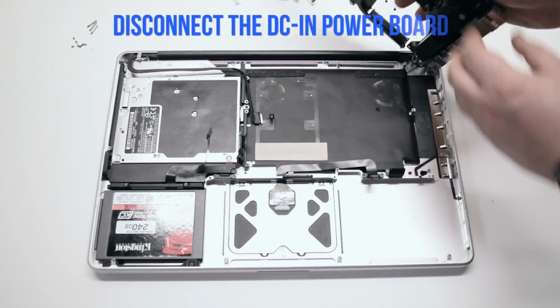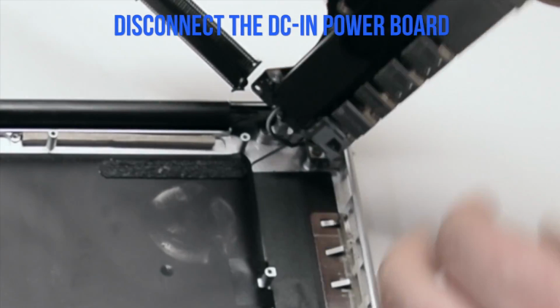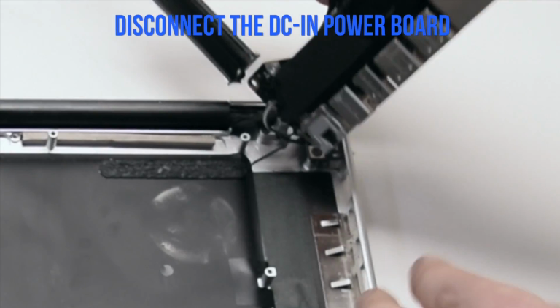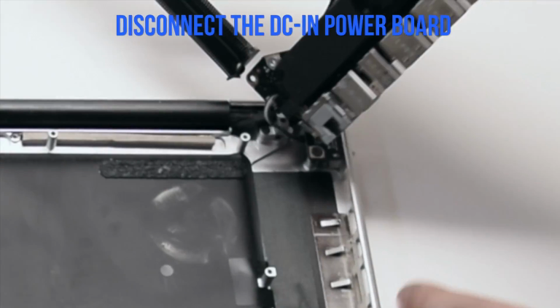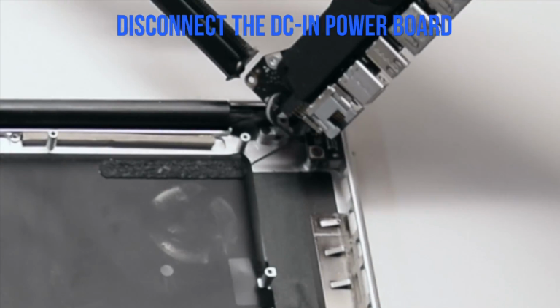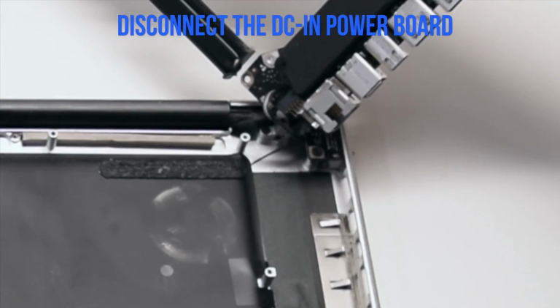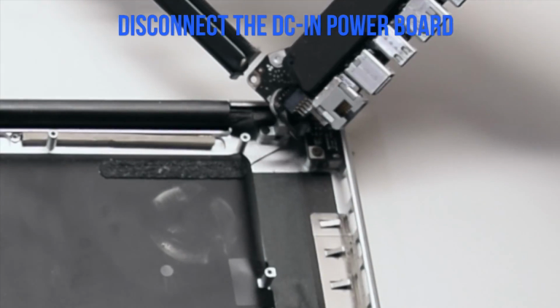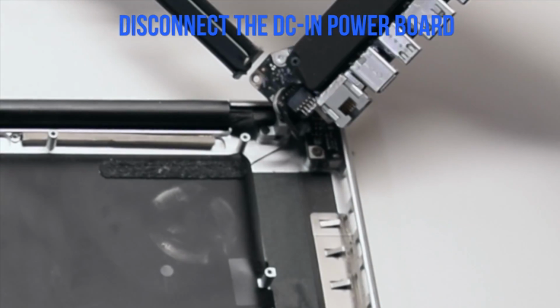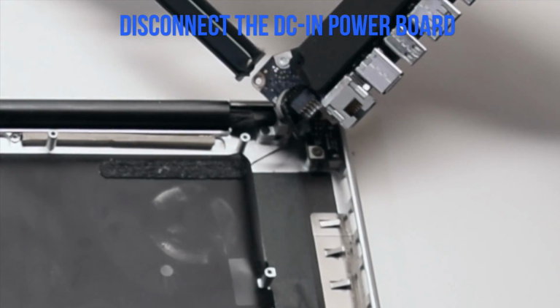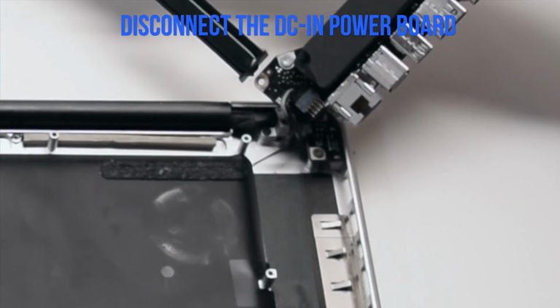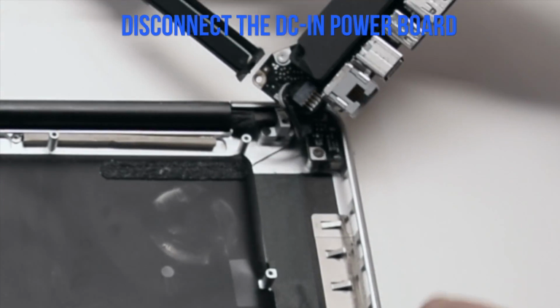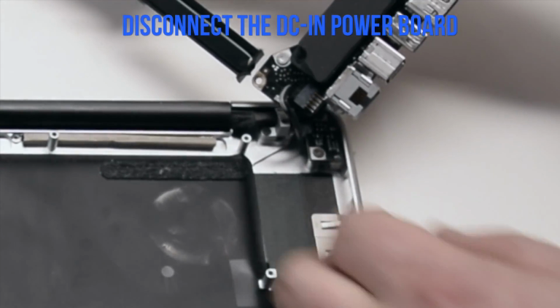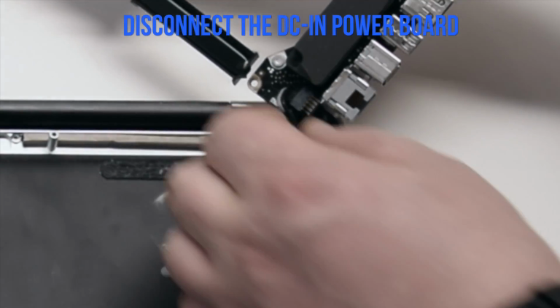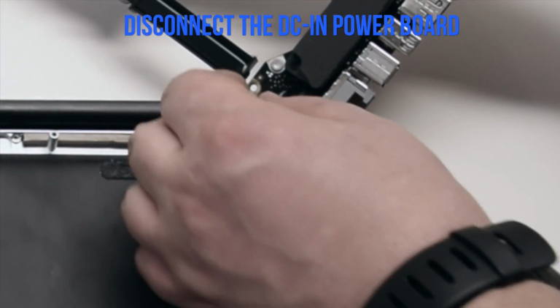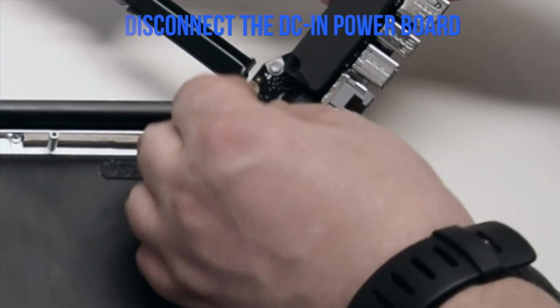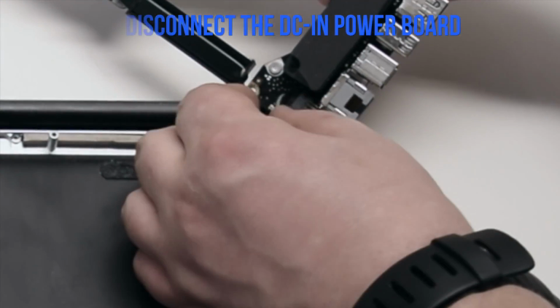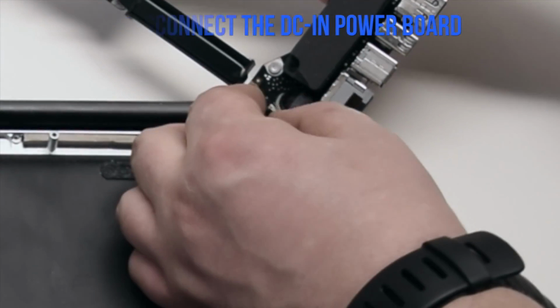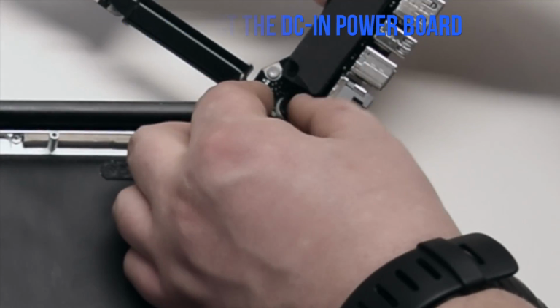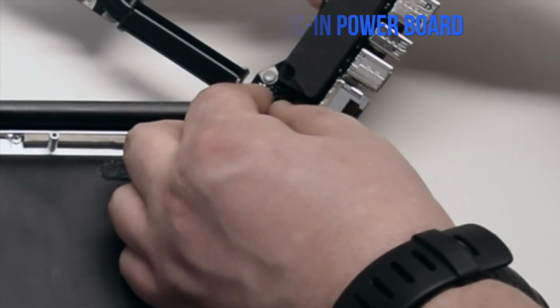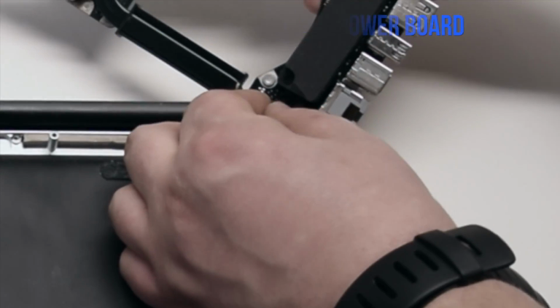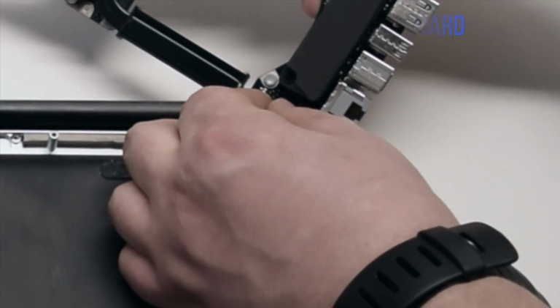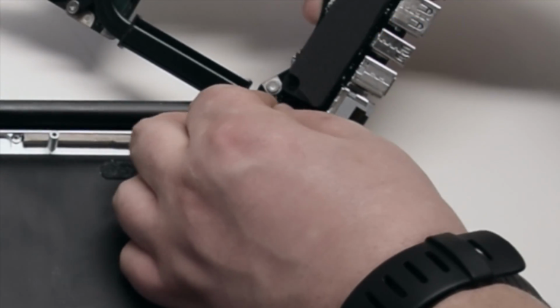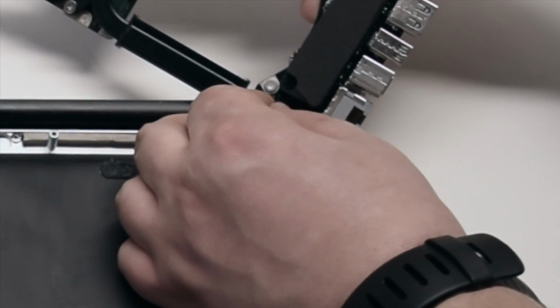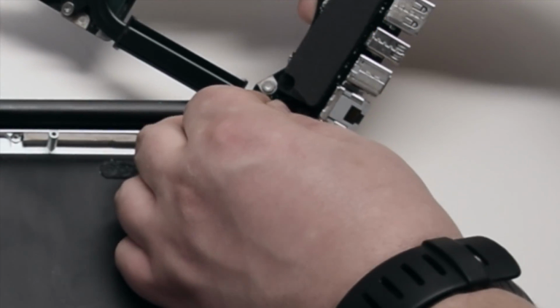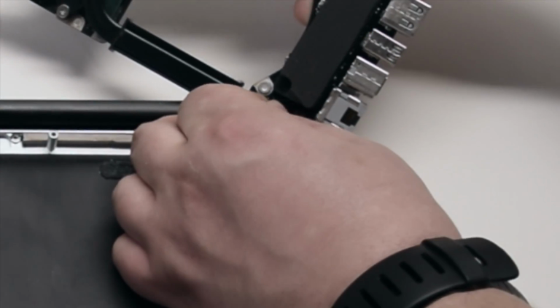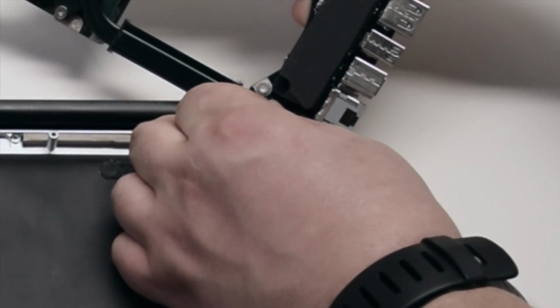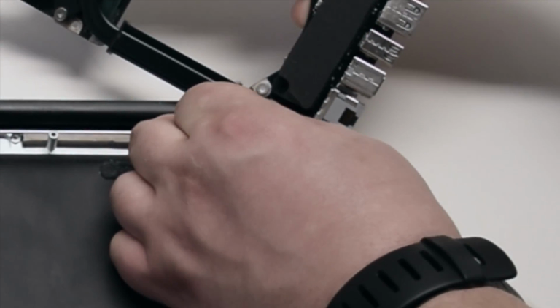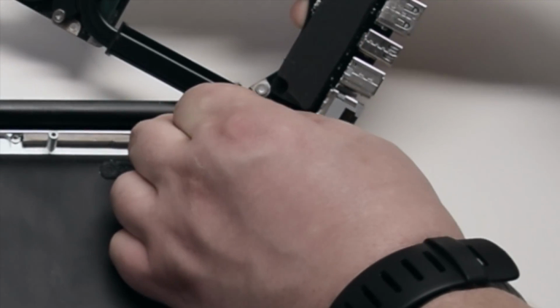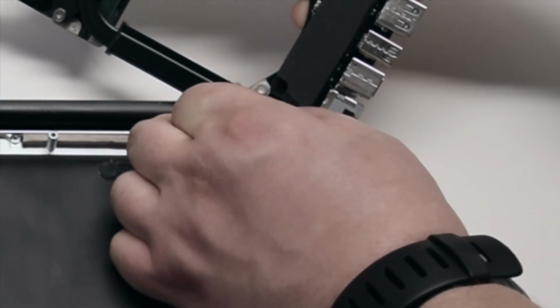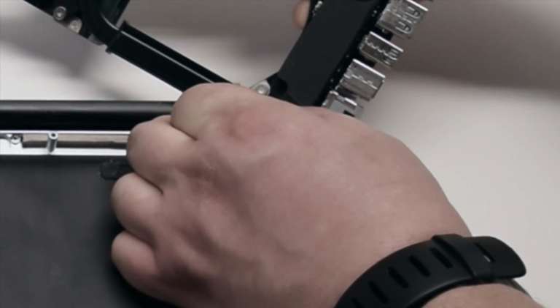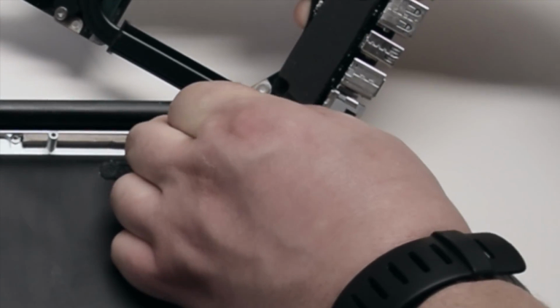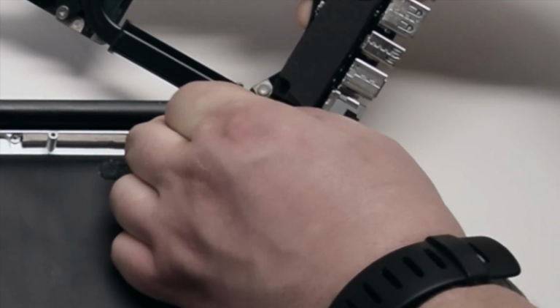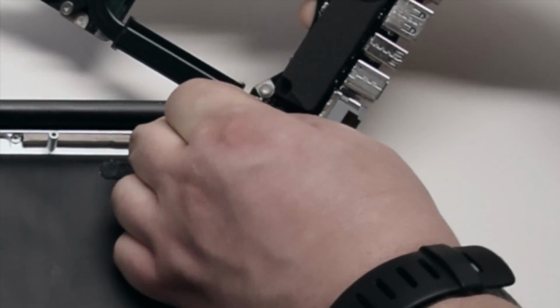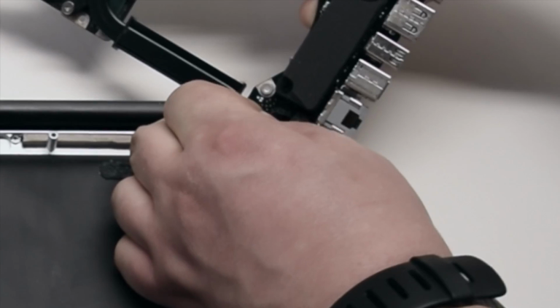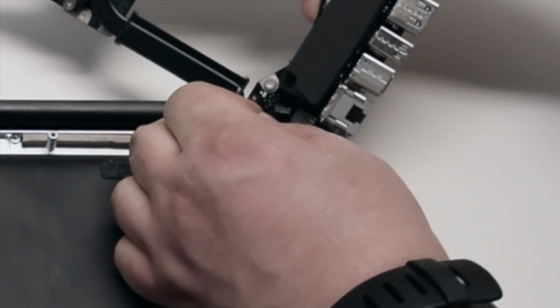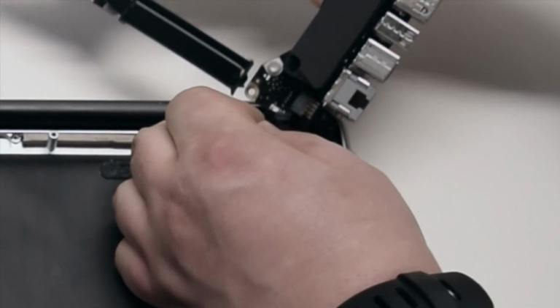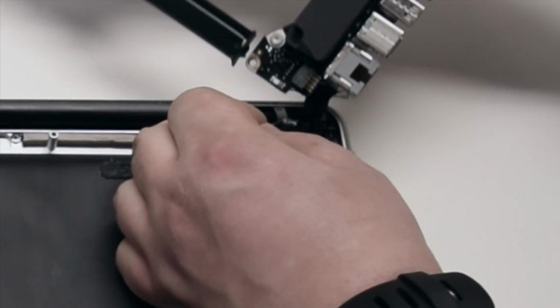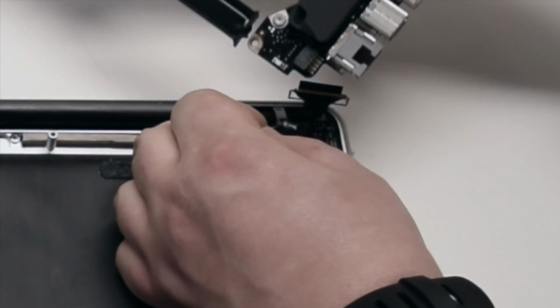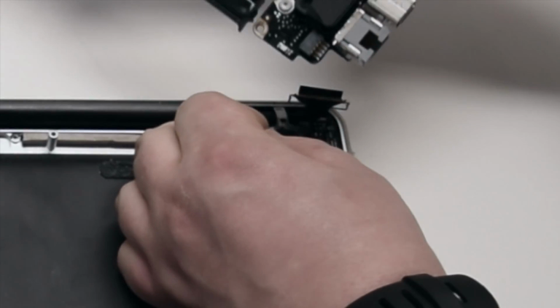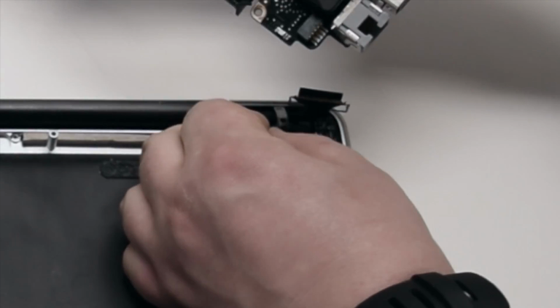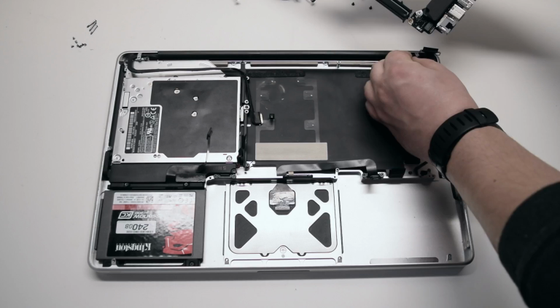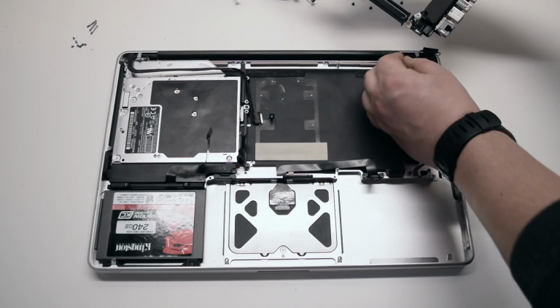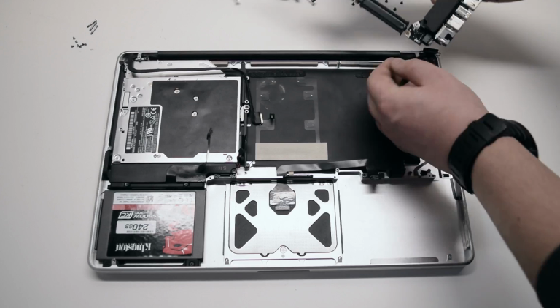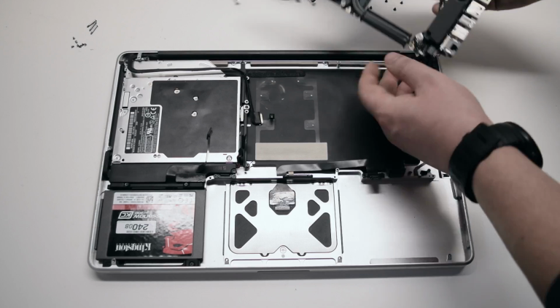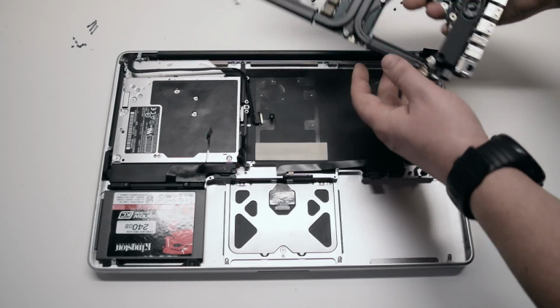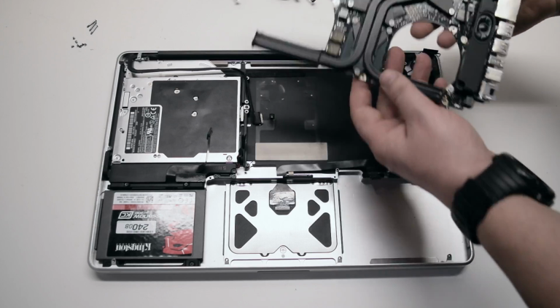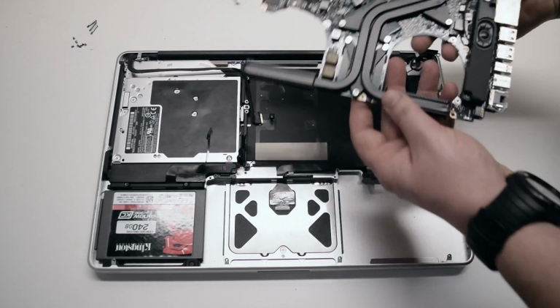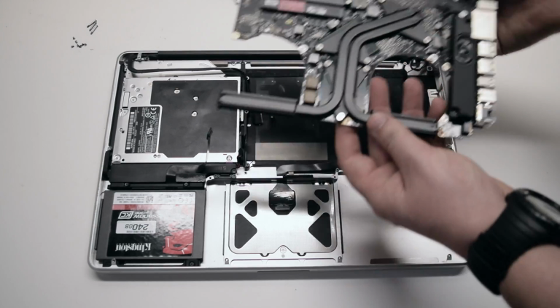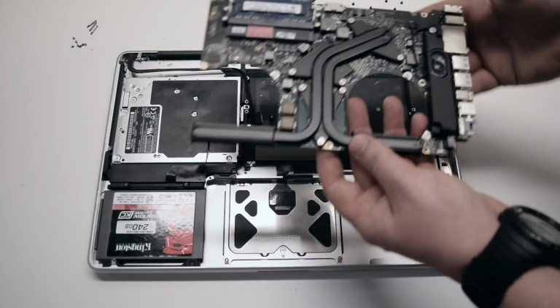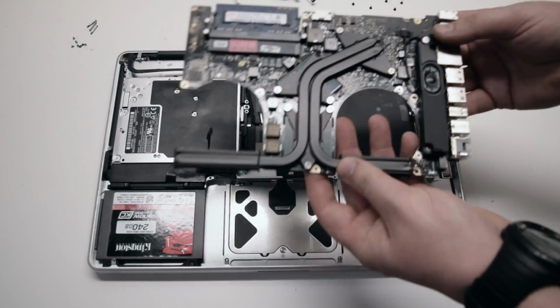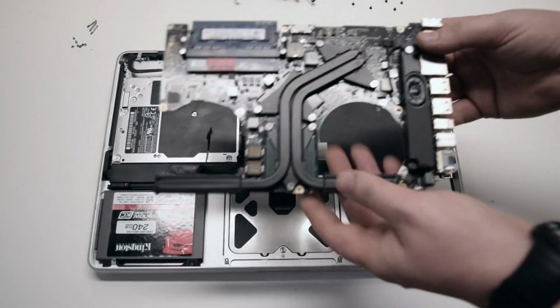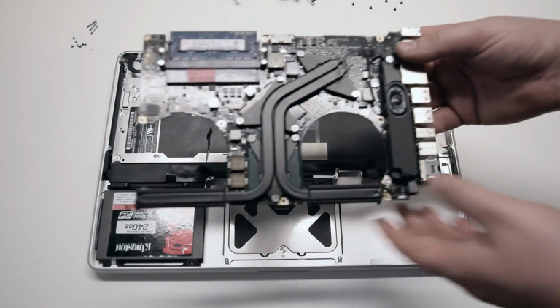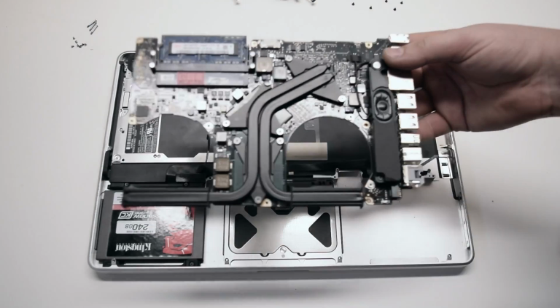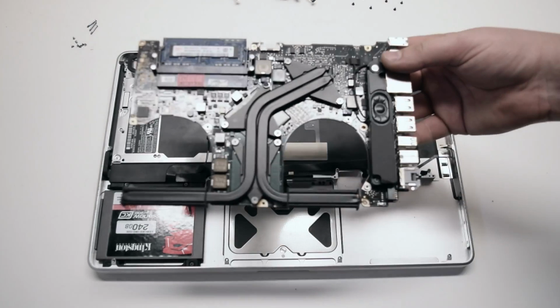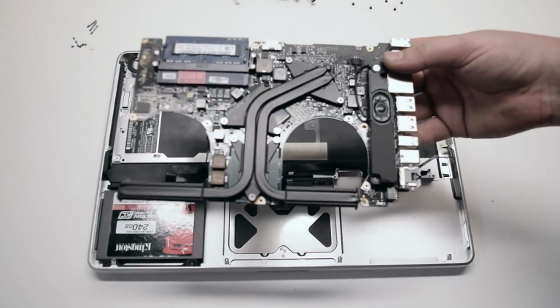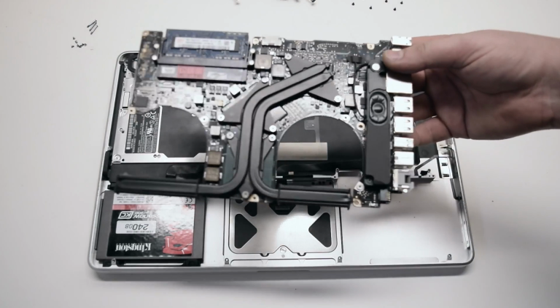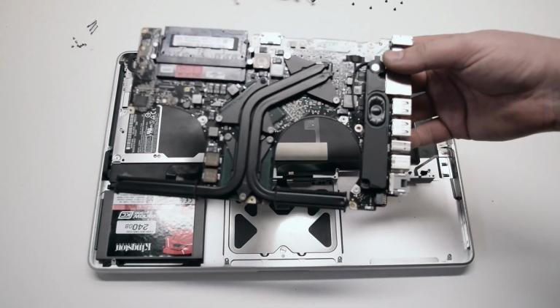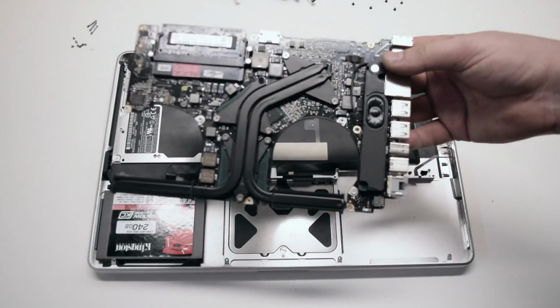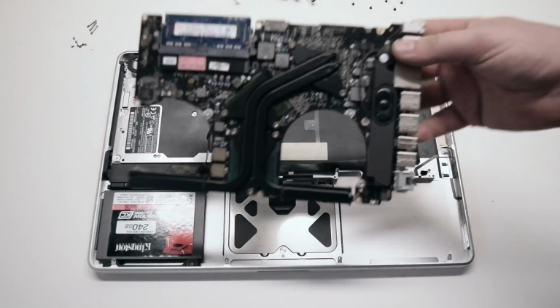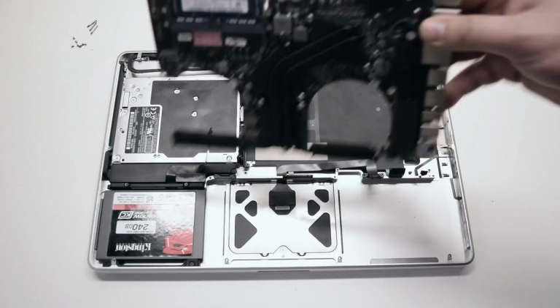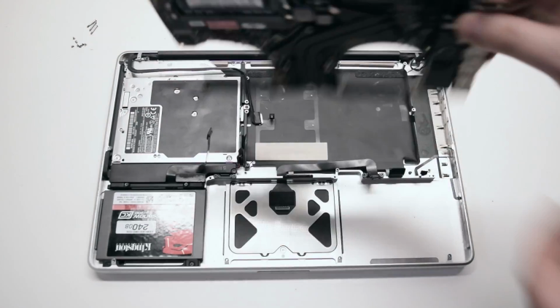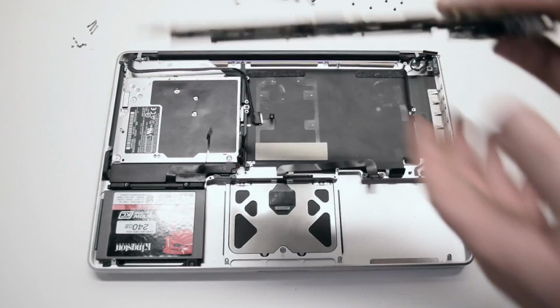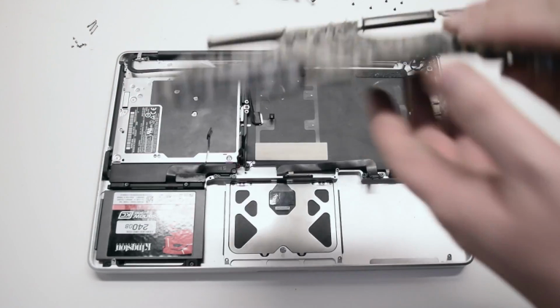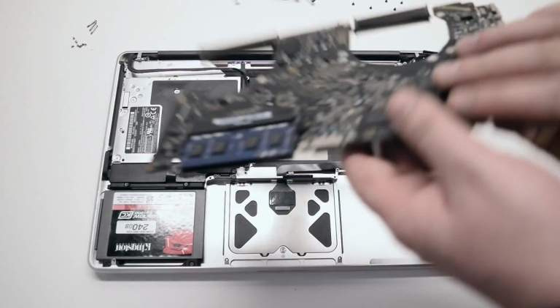Once you flip it over, disconnect the DCN power board. This is the last connection. The logic board is now free.